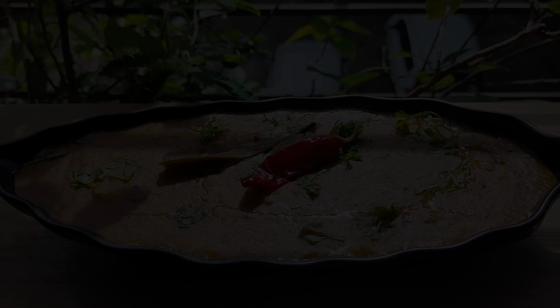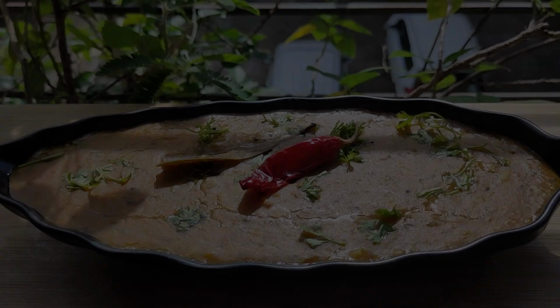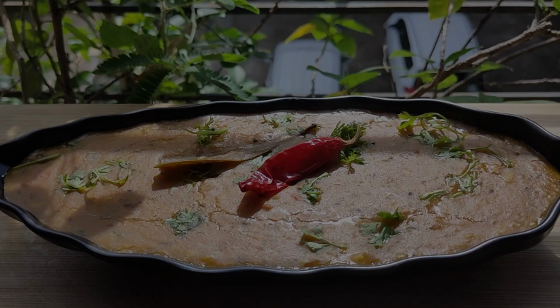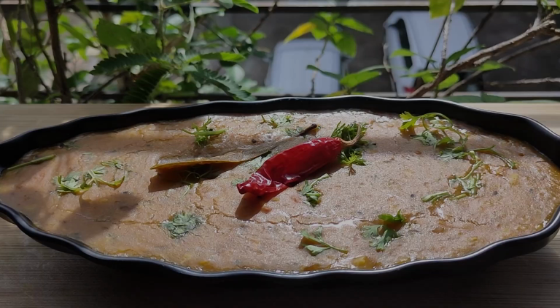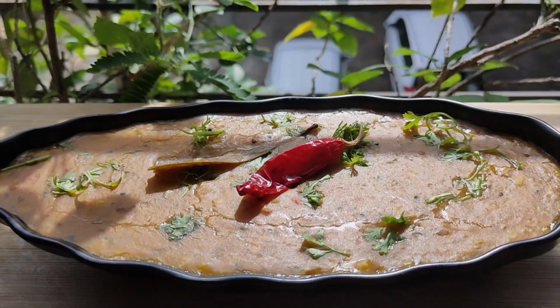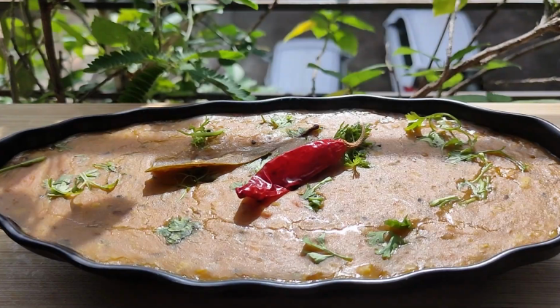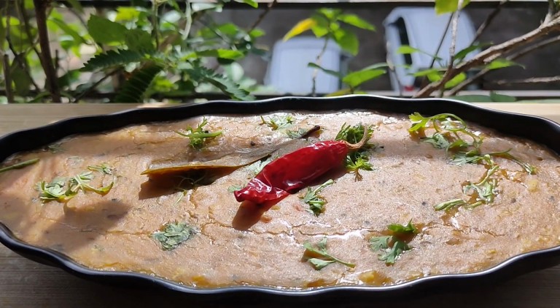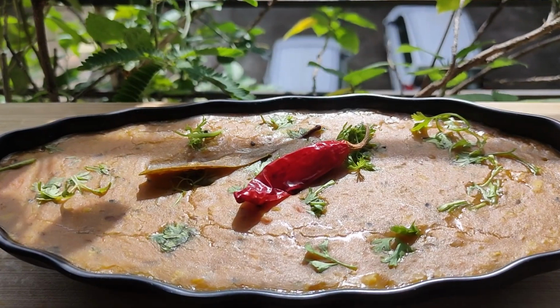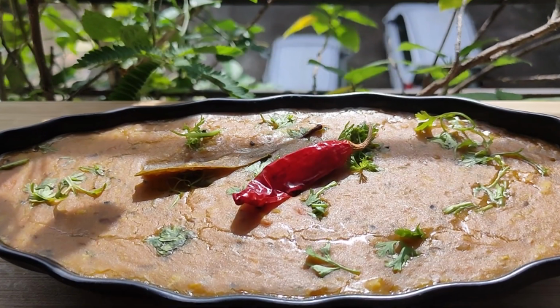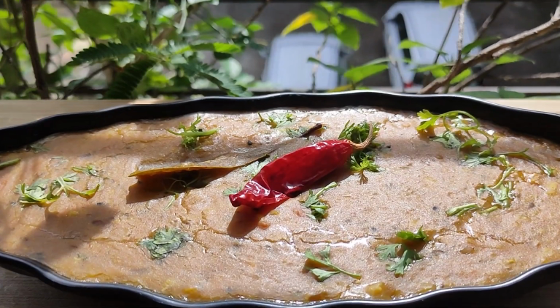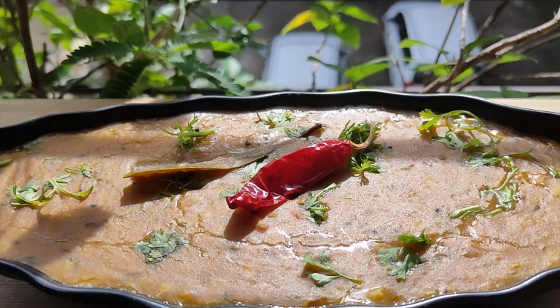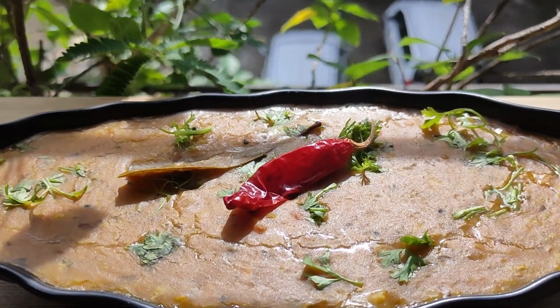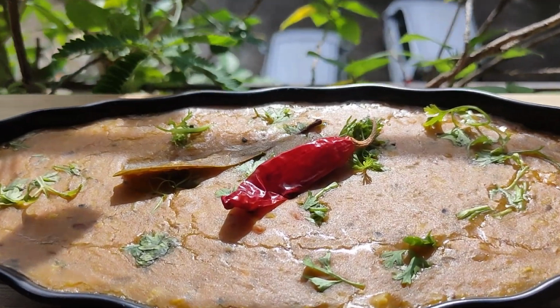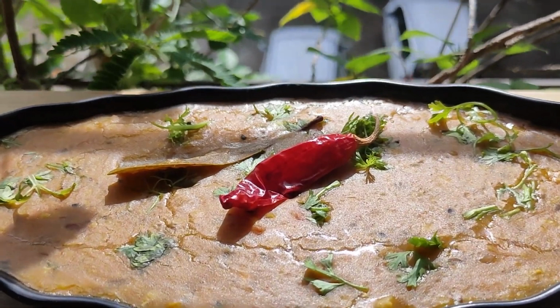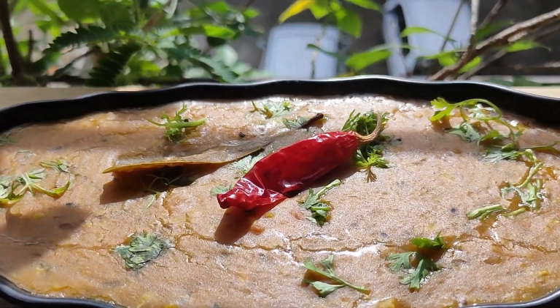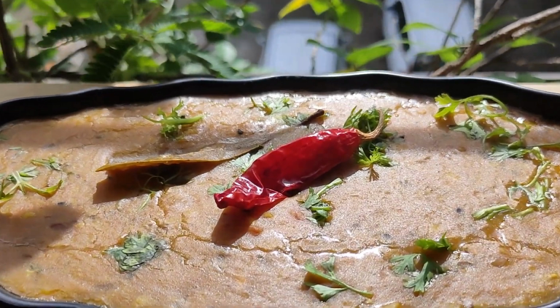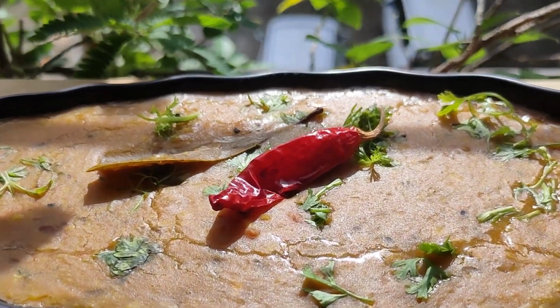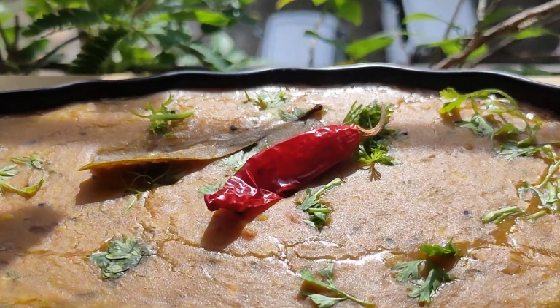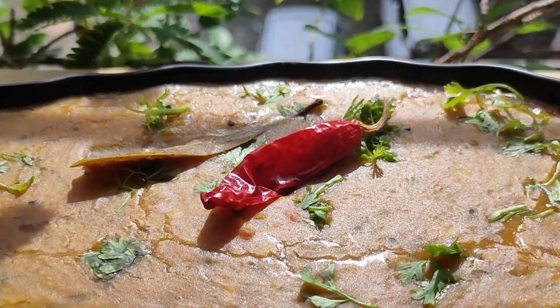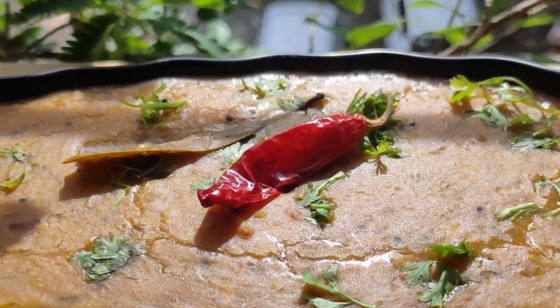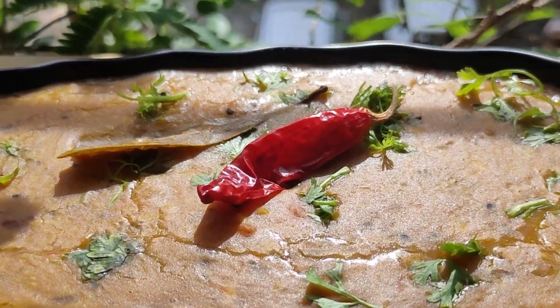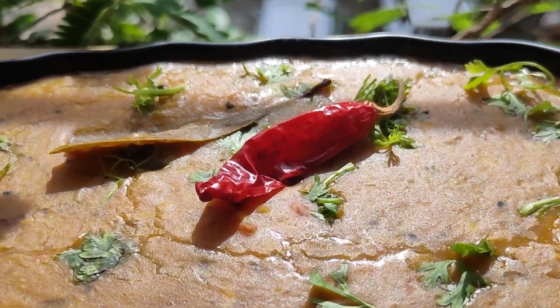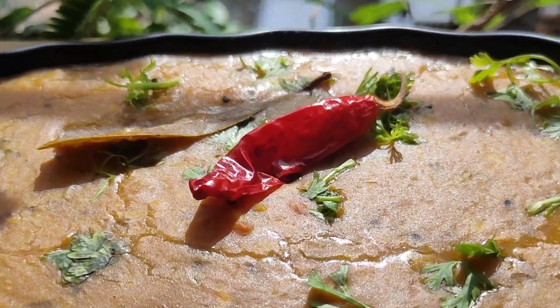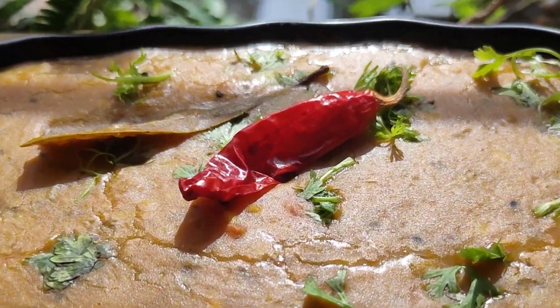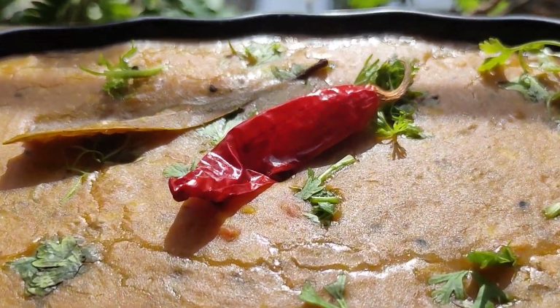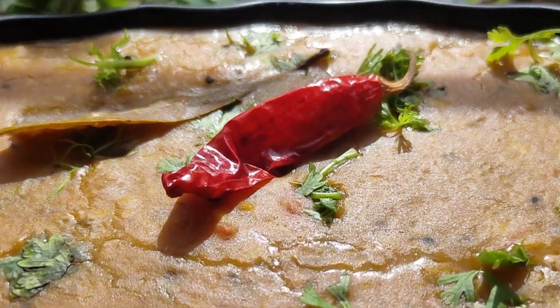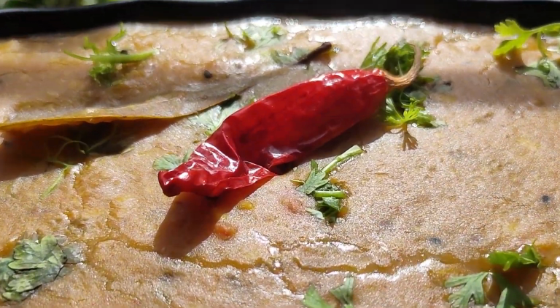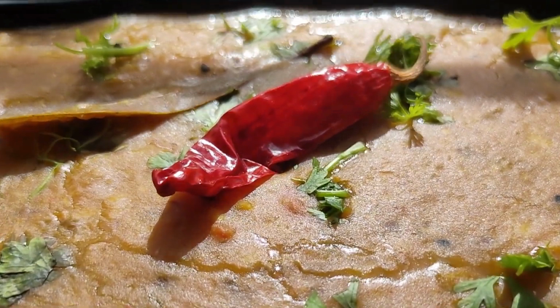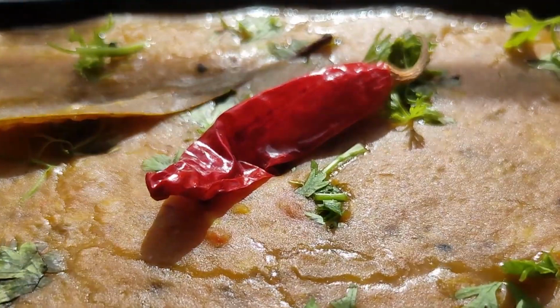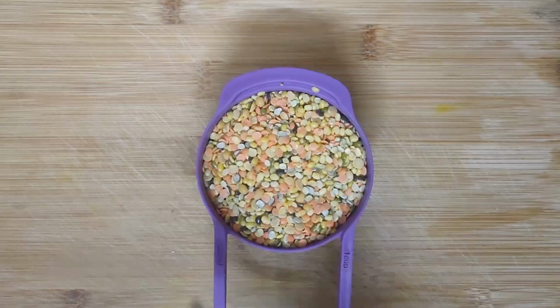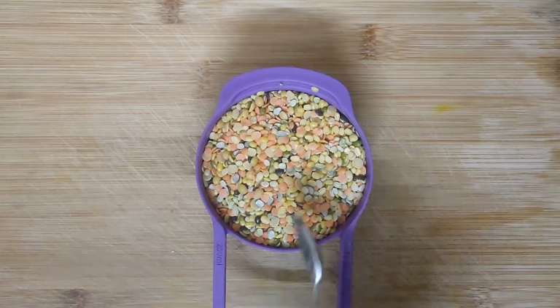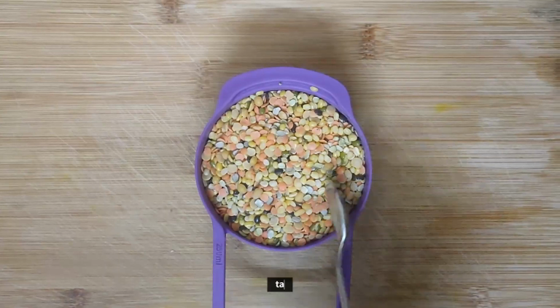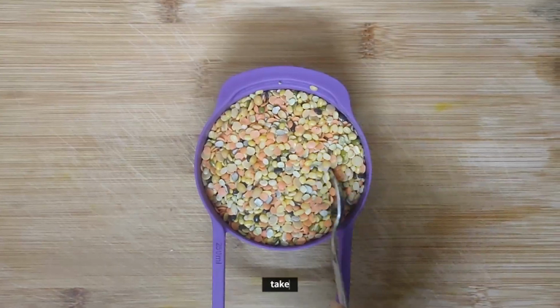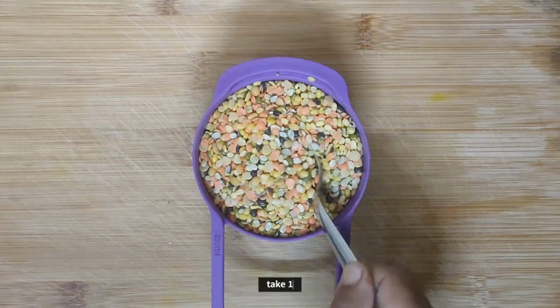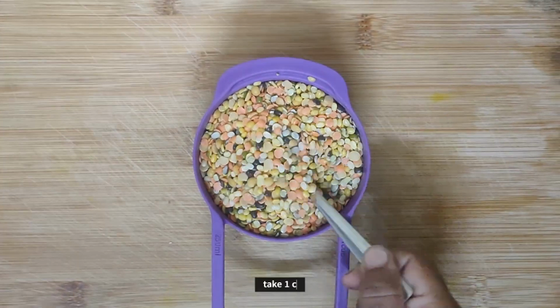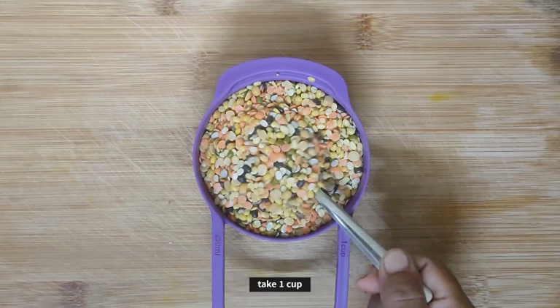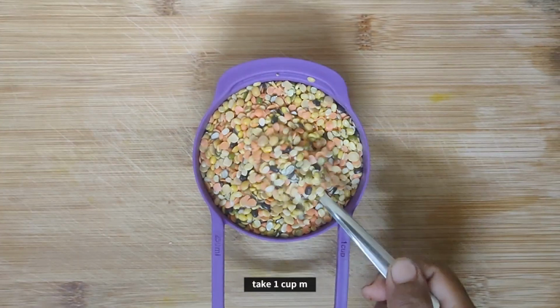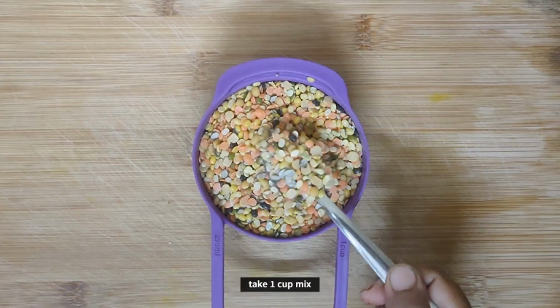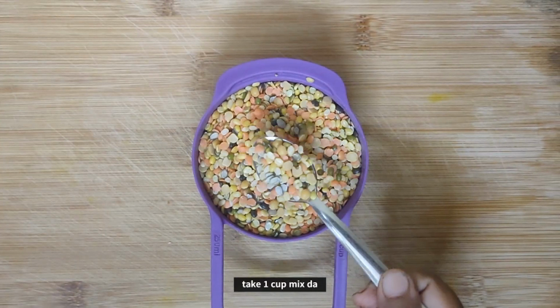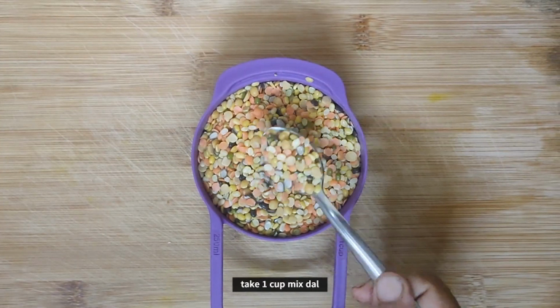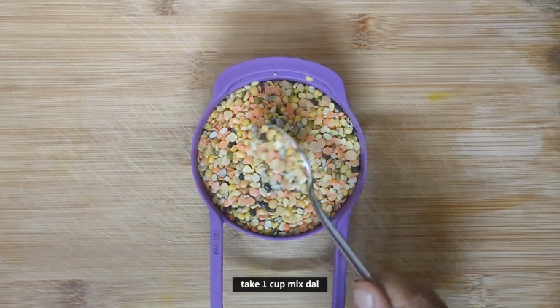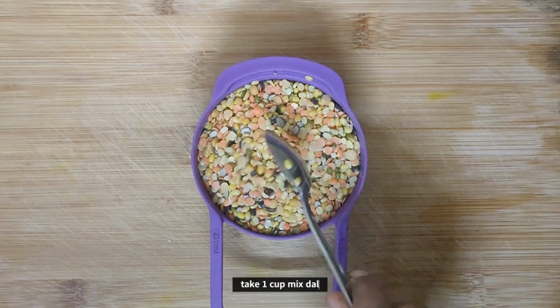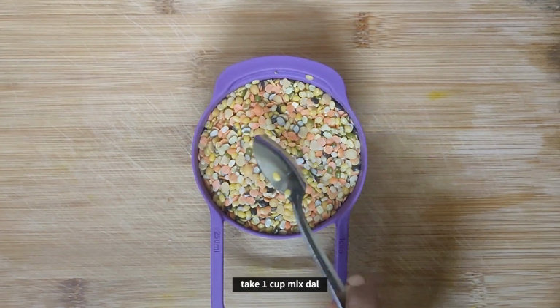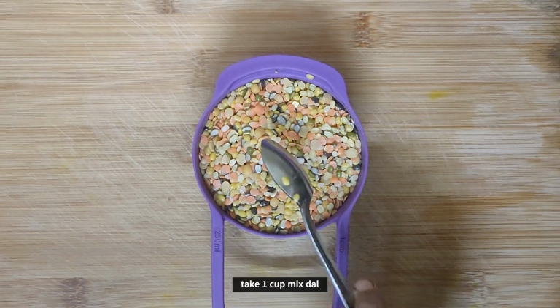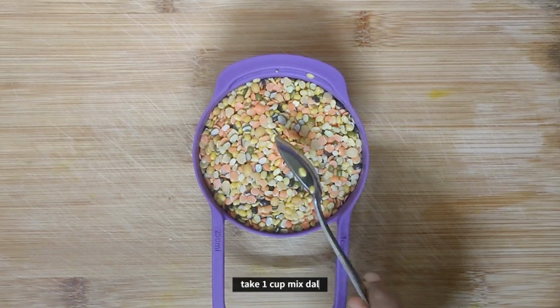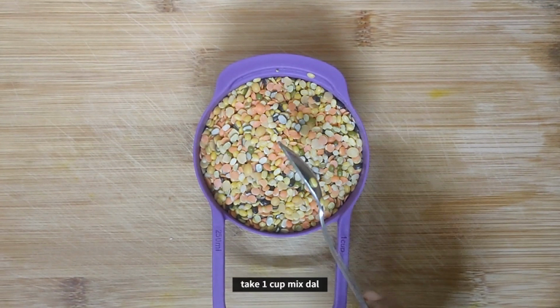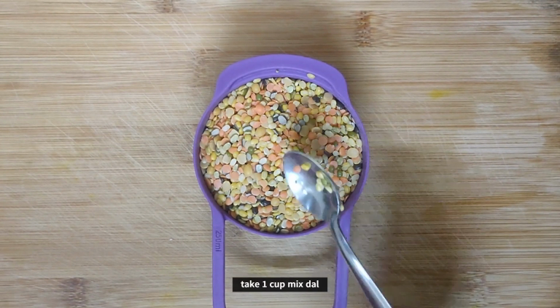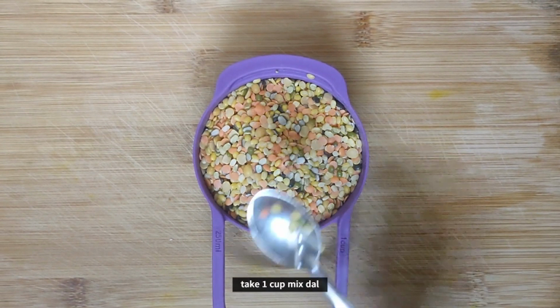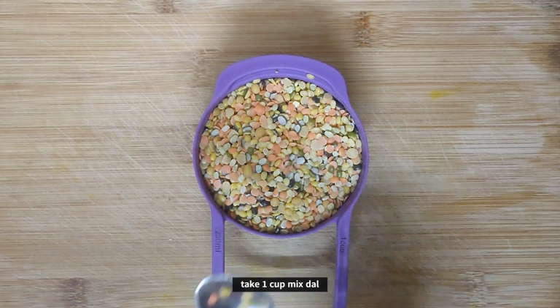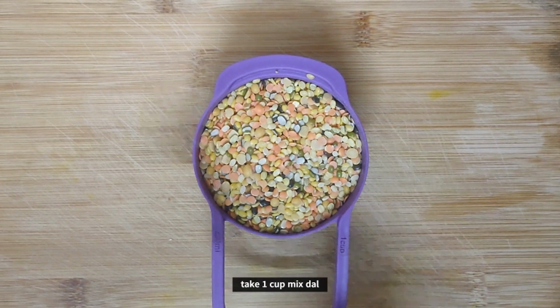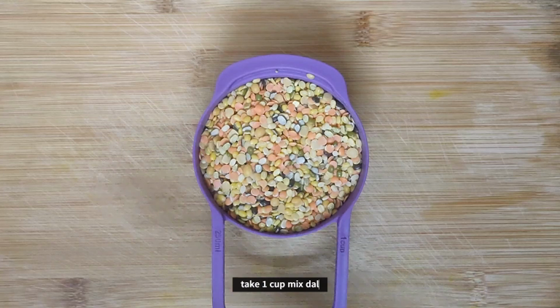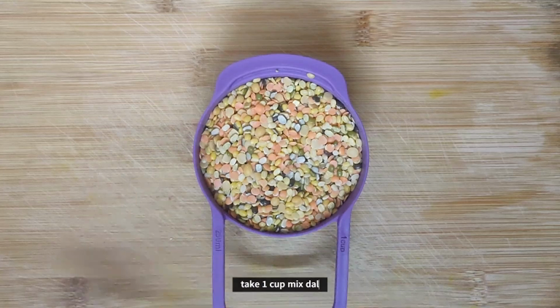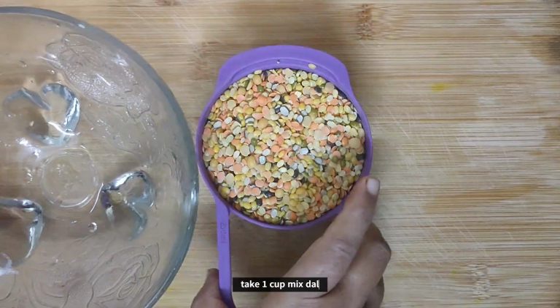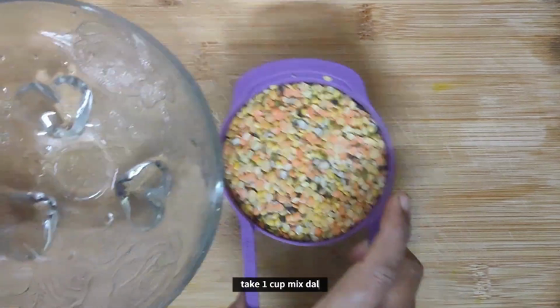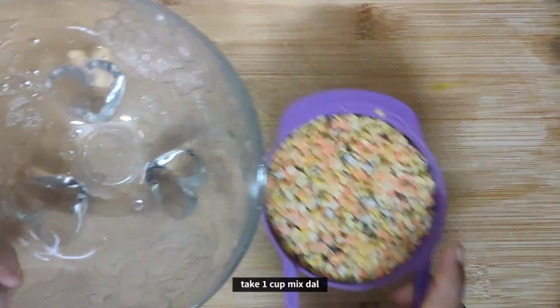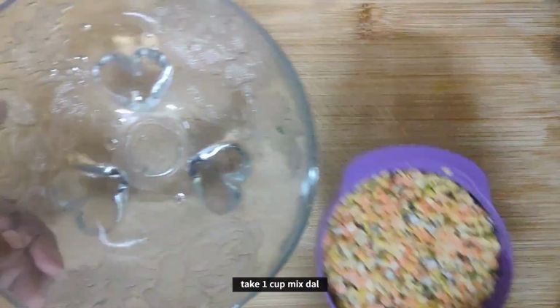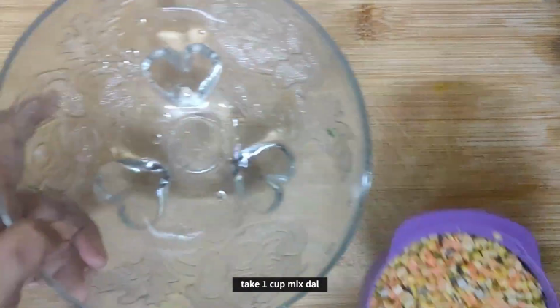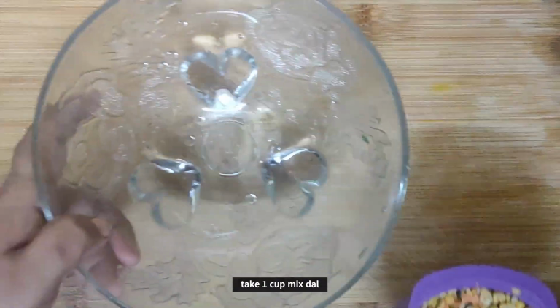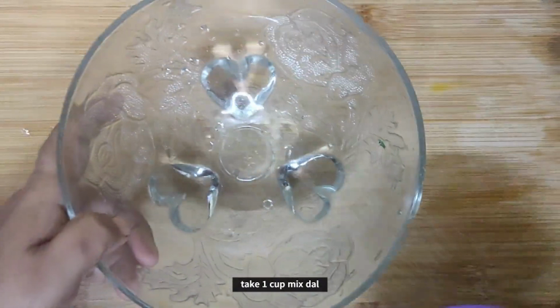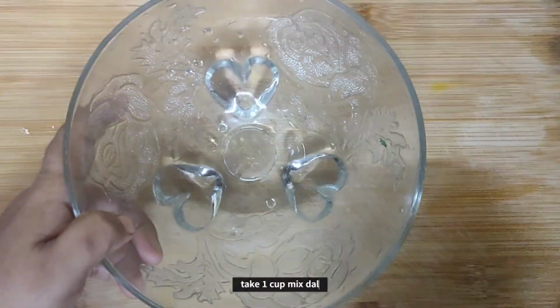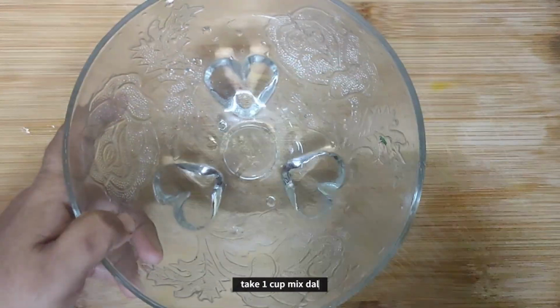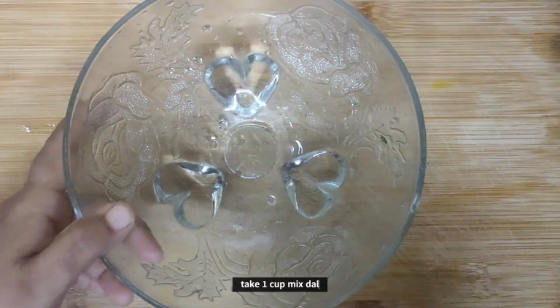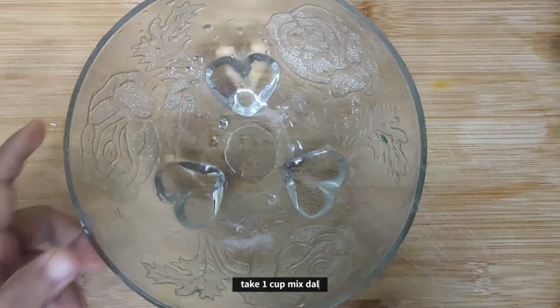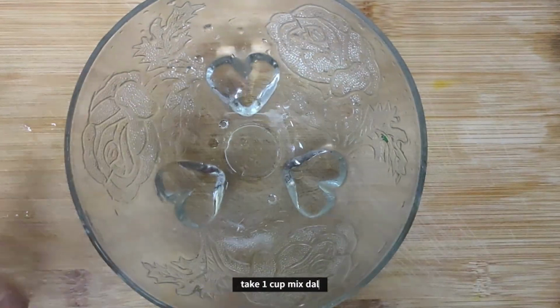Hello everyone, today we are making the famous mixed dal. In the mixed dal, there are five types of dal.